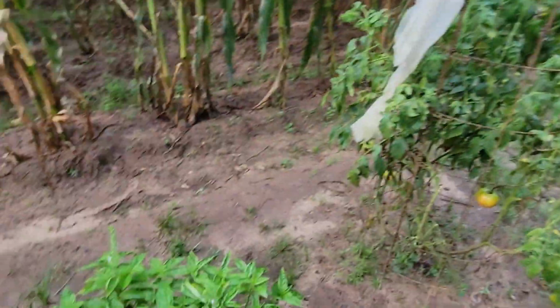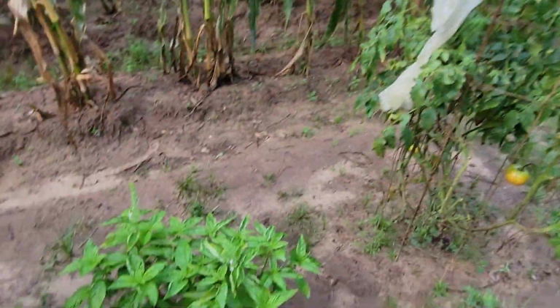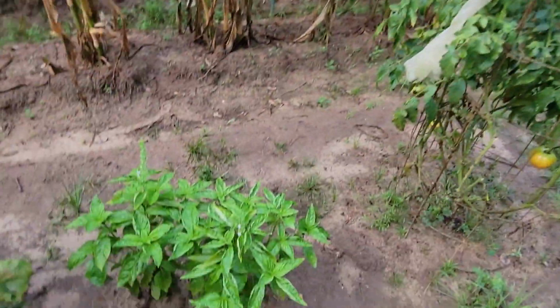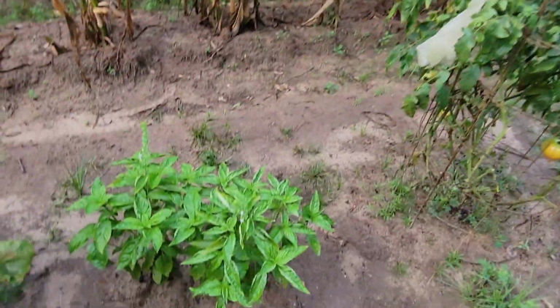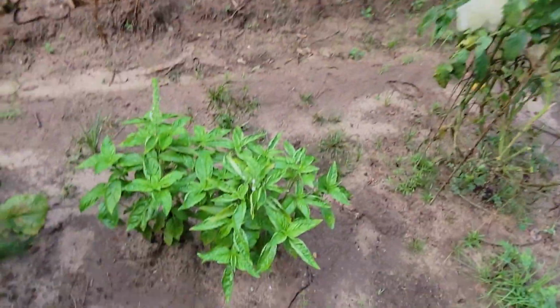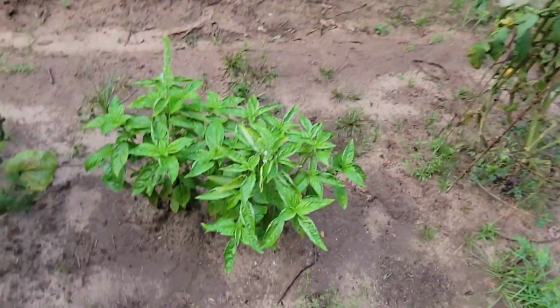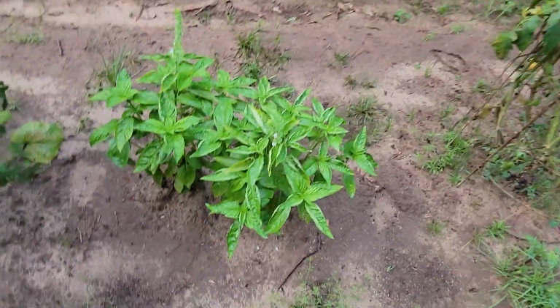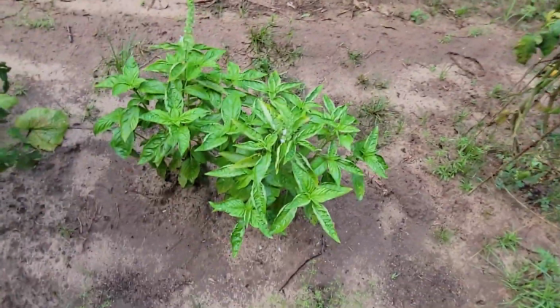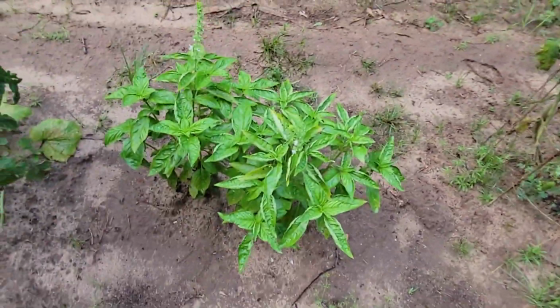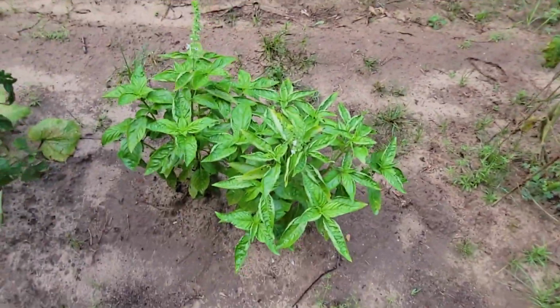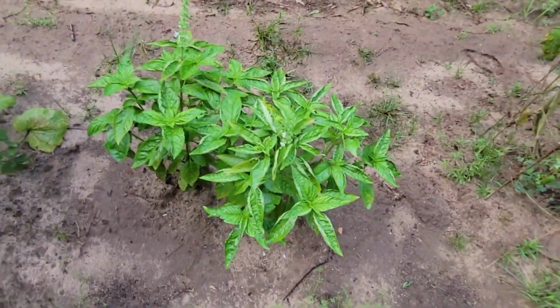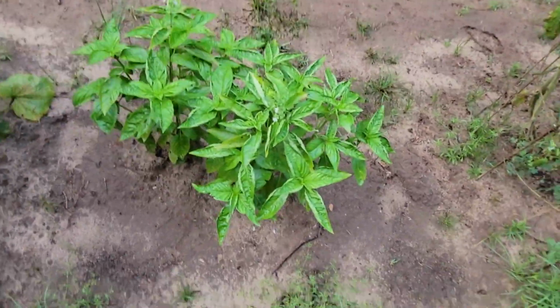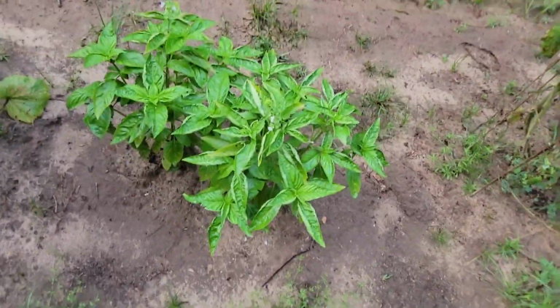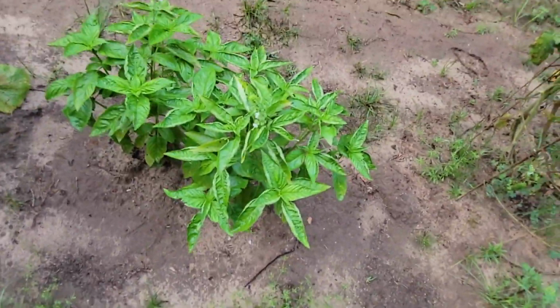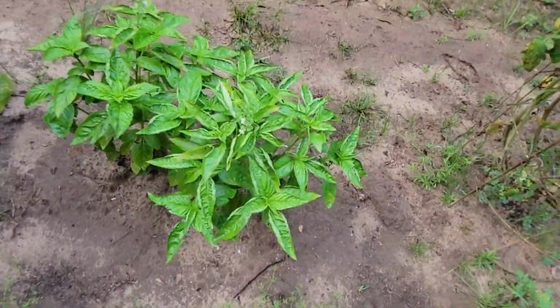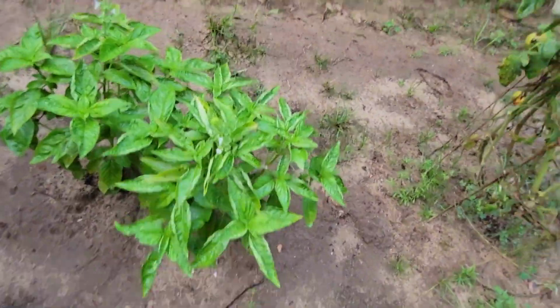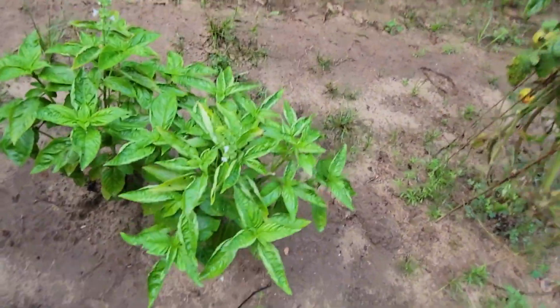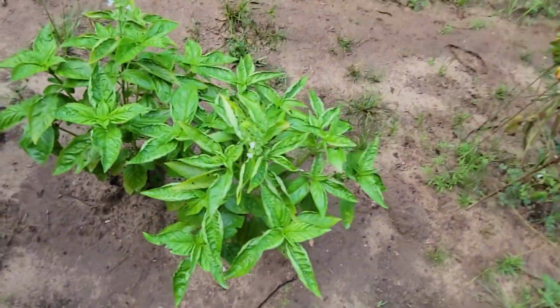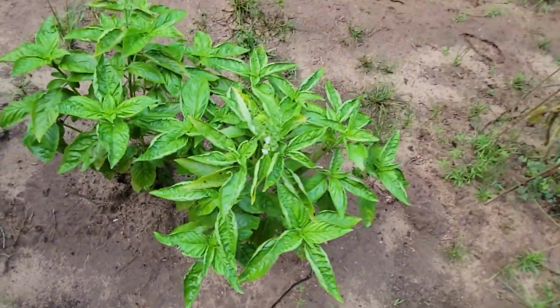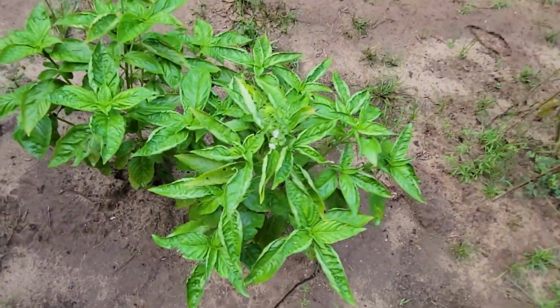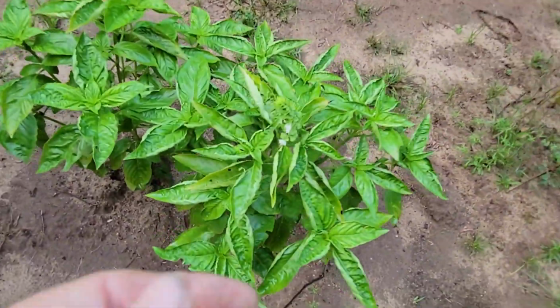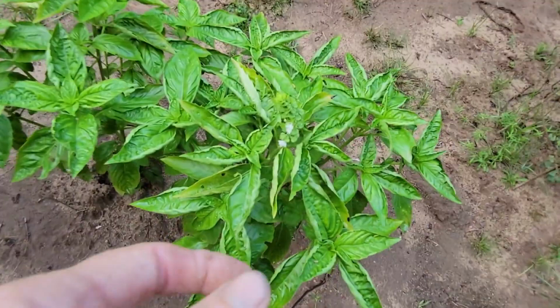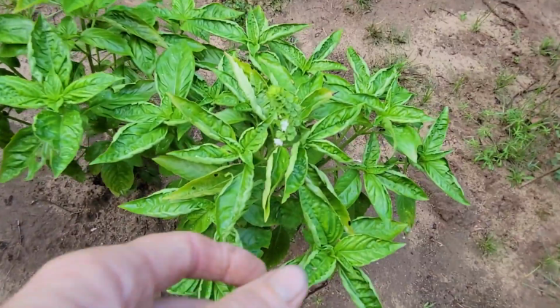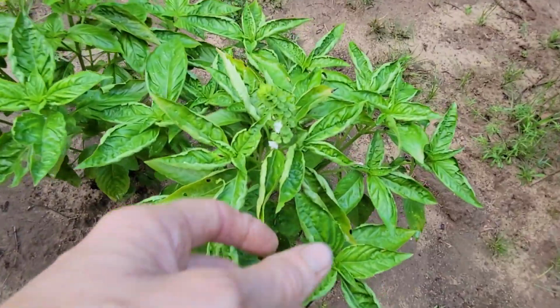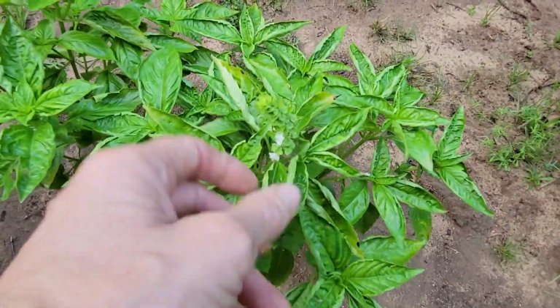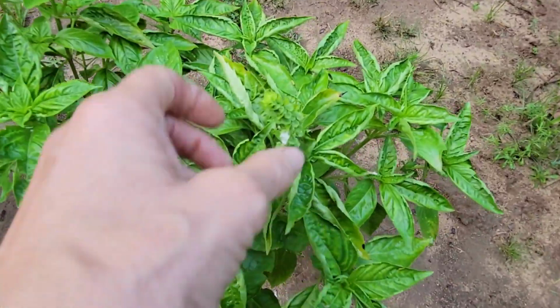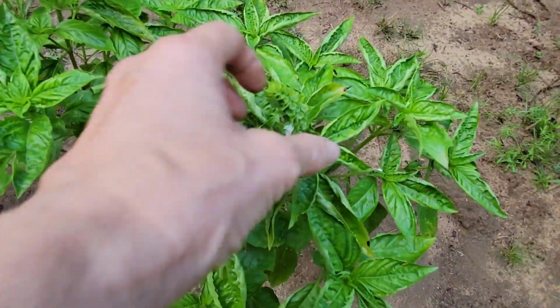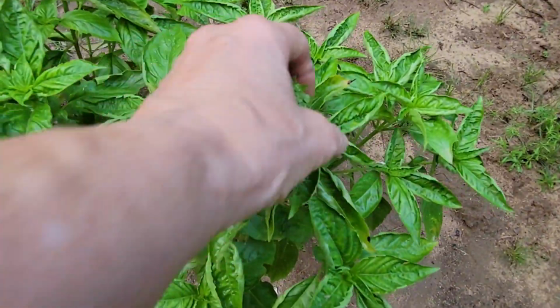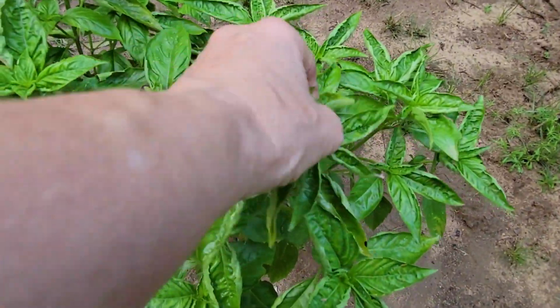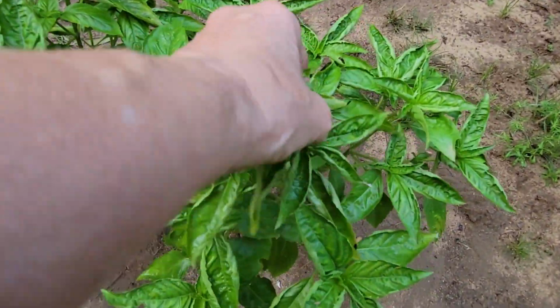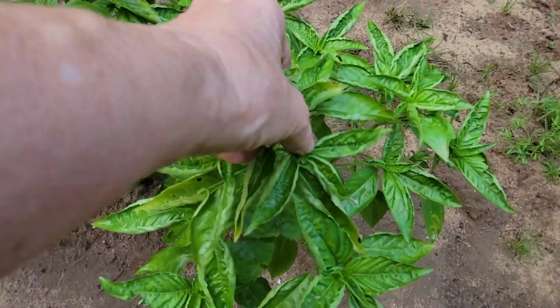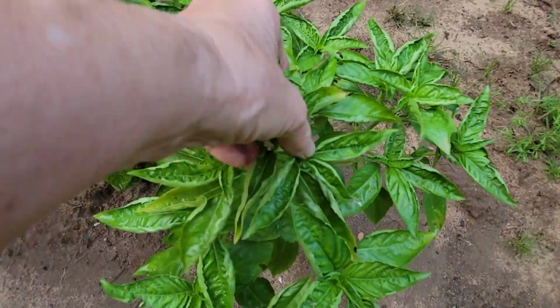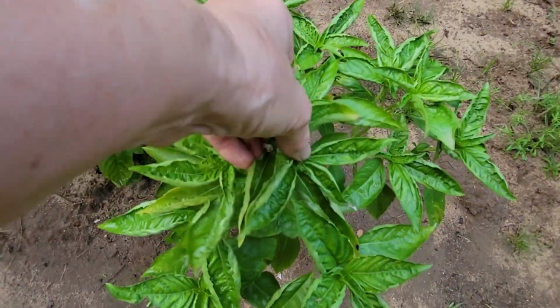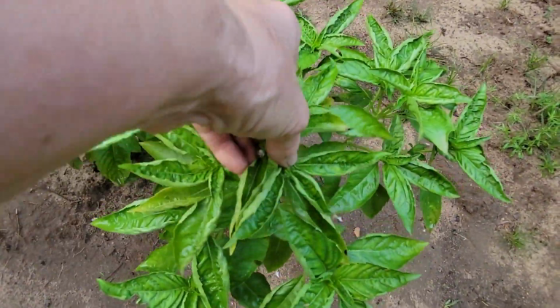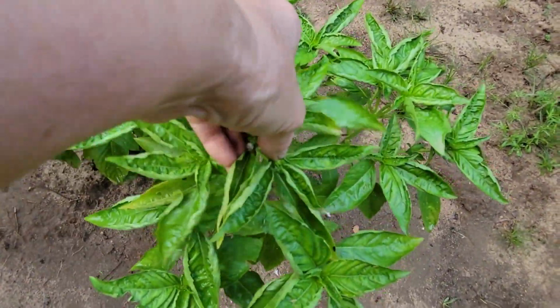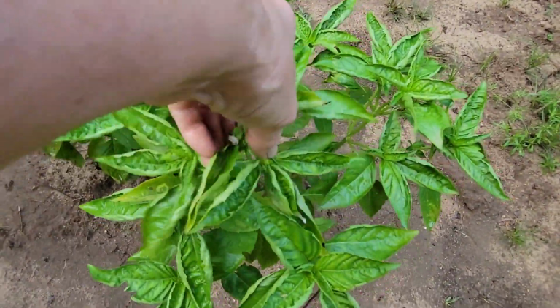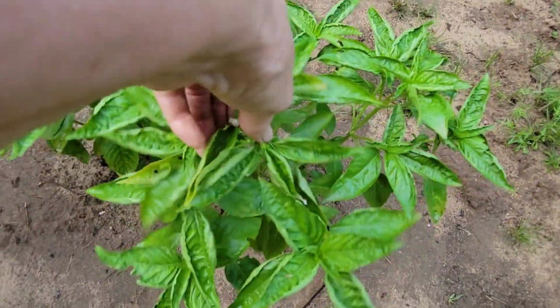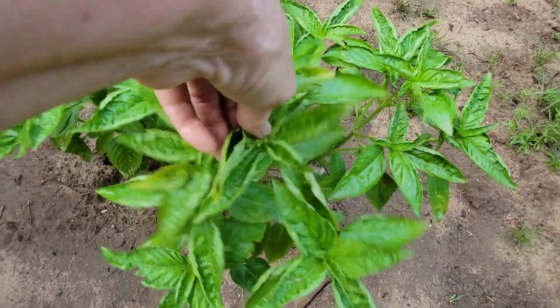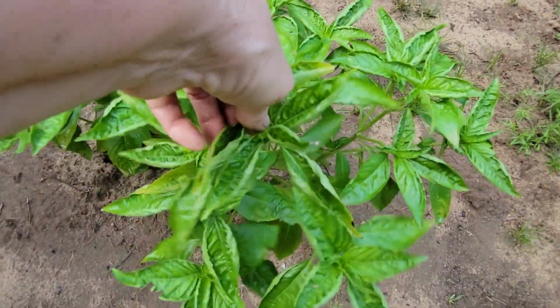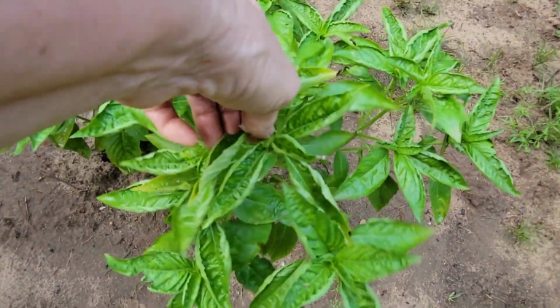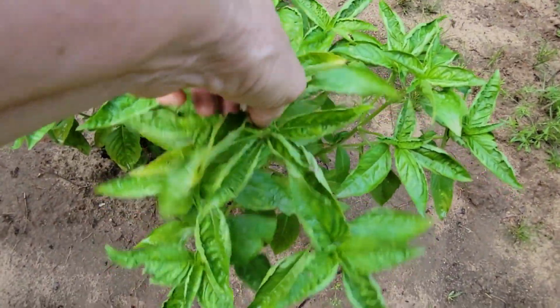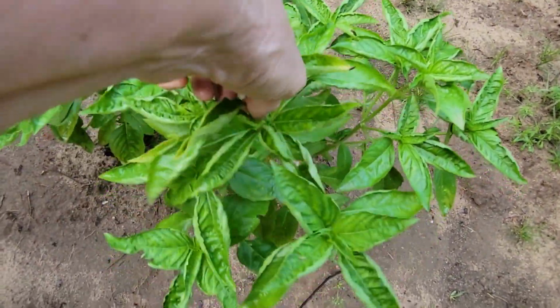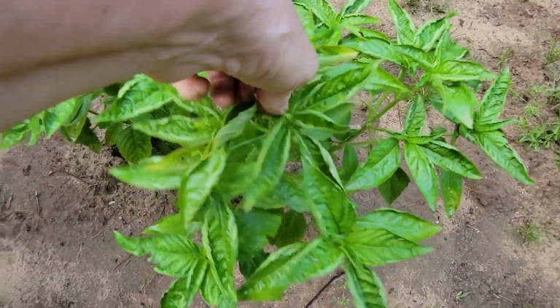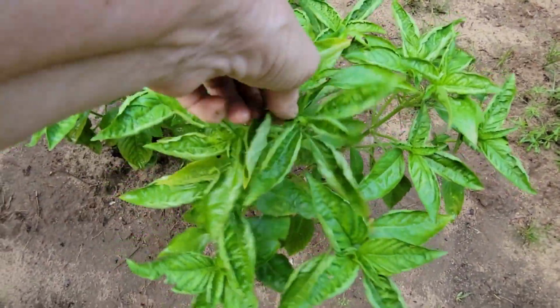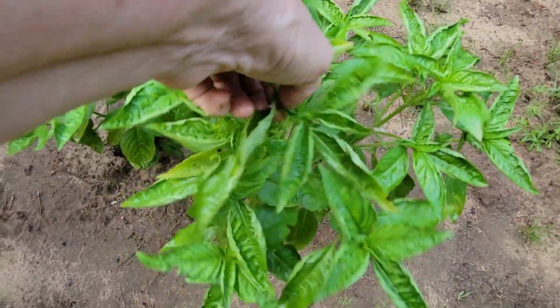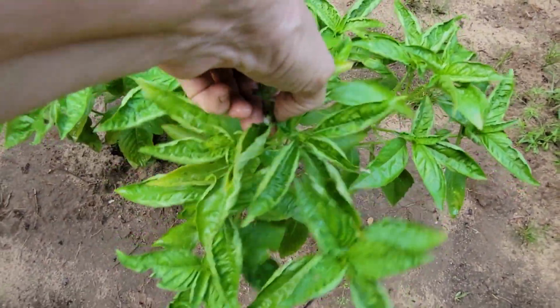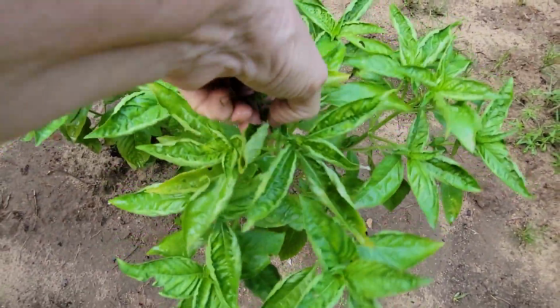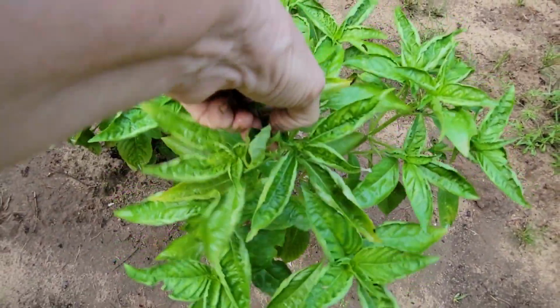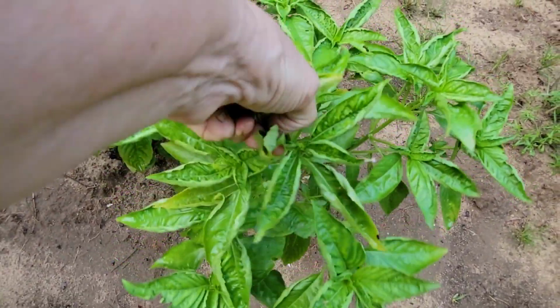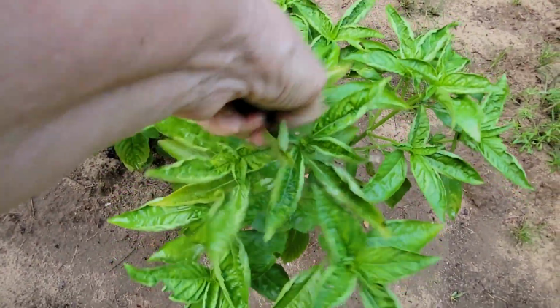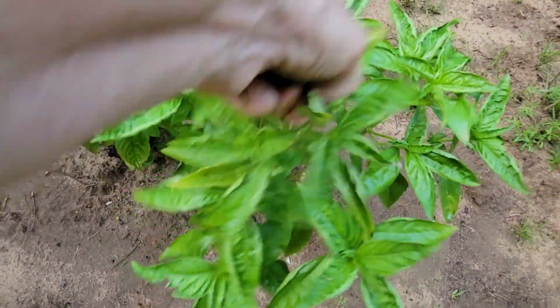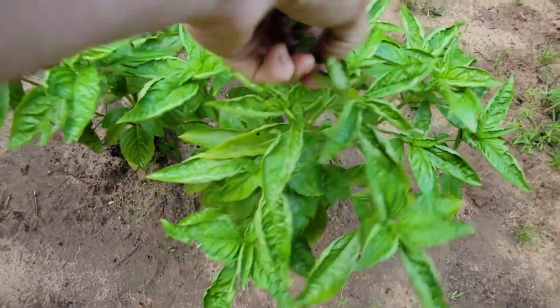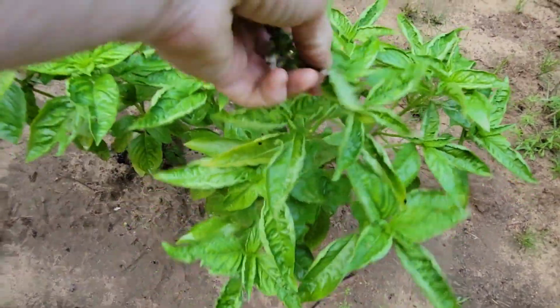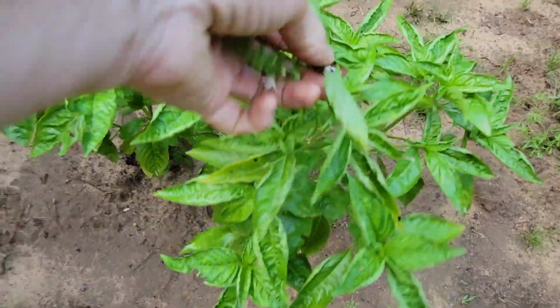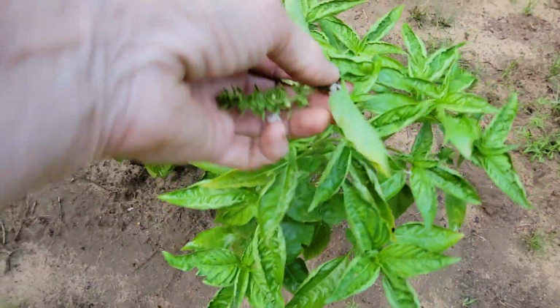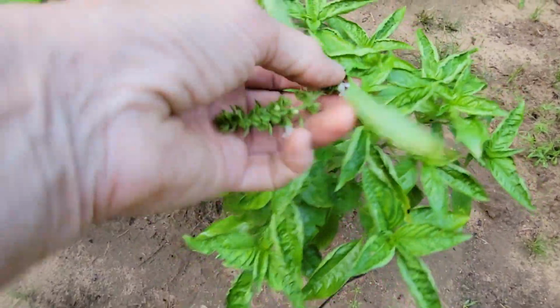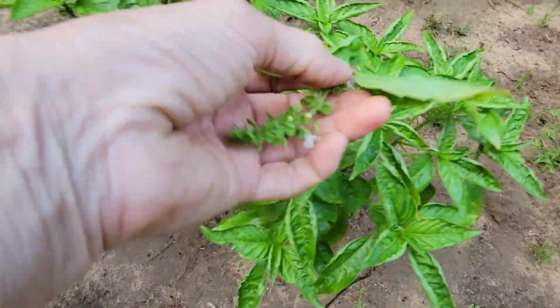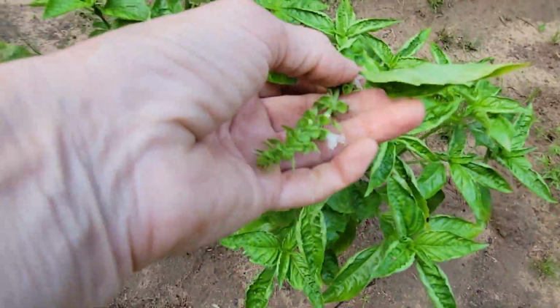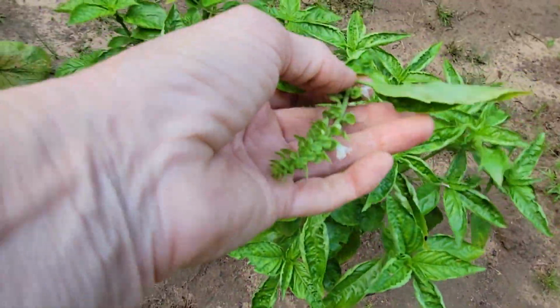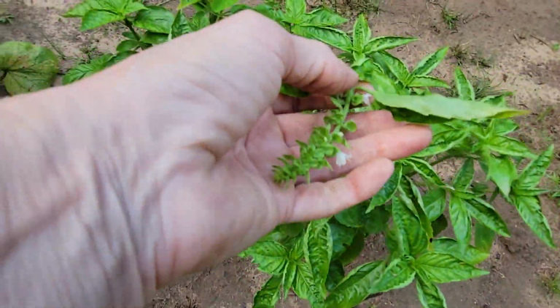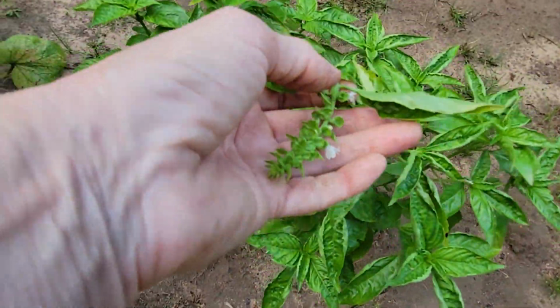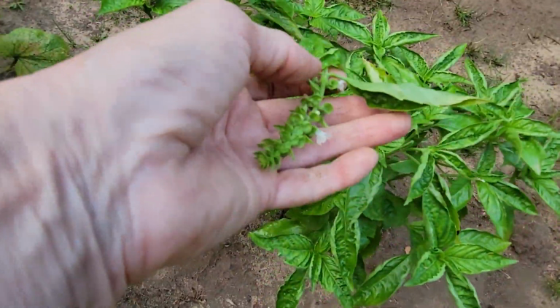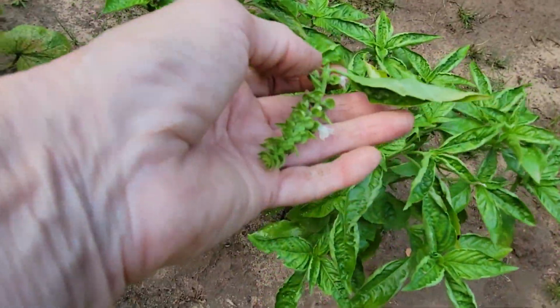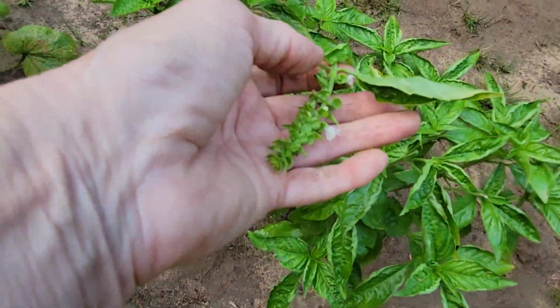We have basil and I do not want it to go to seed, so I pinch the tops out and let it keep going.